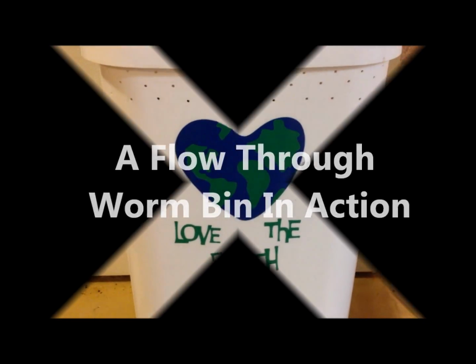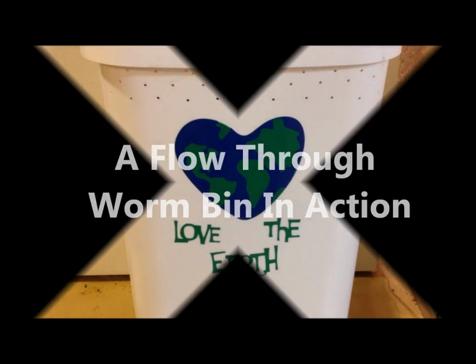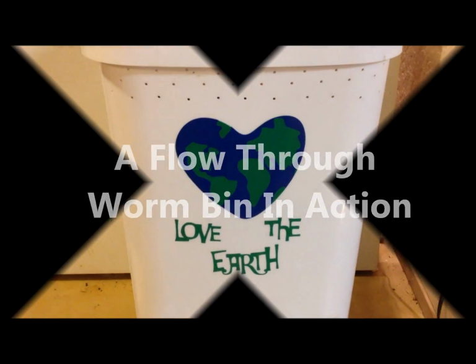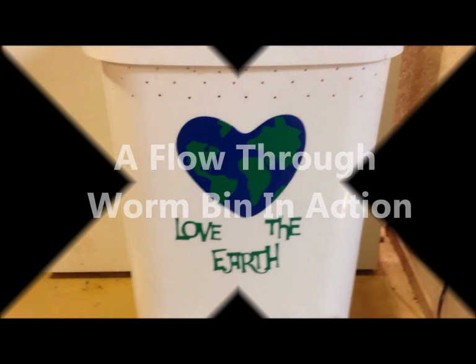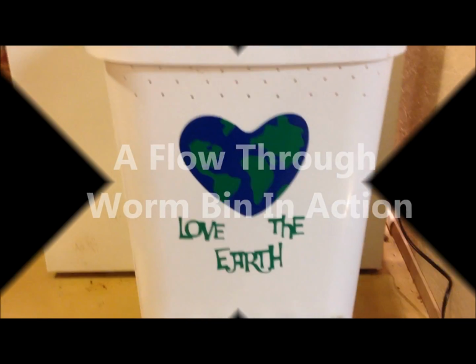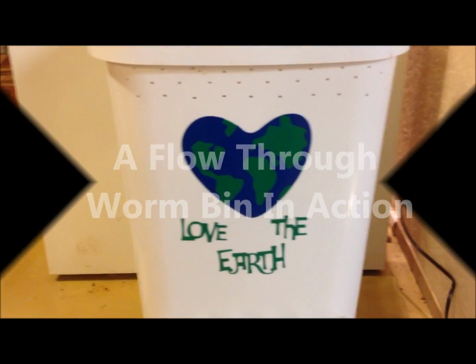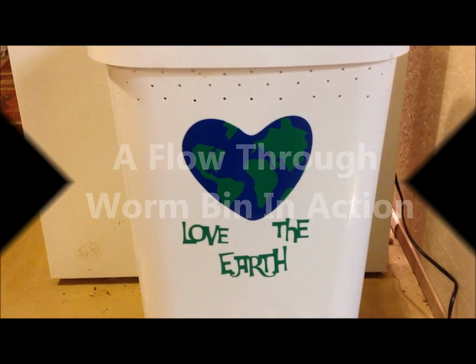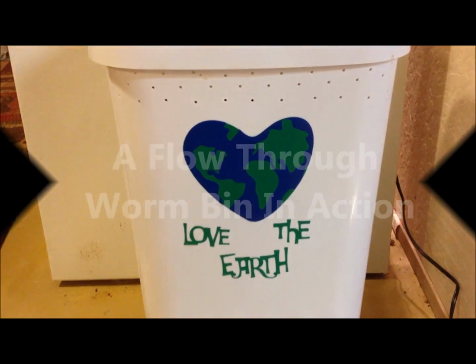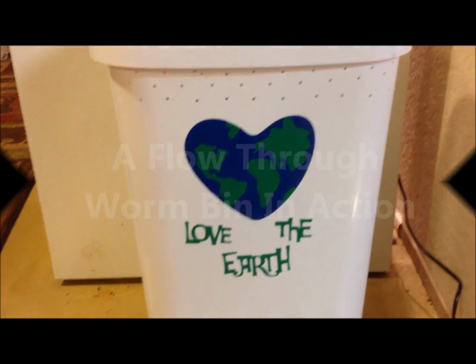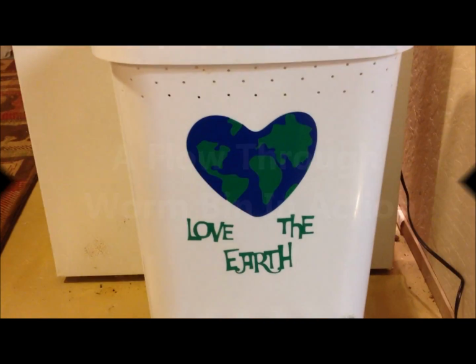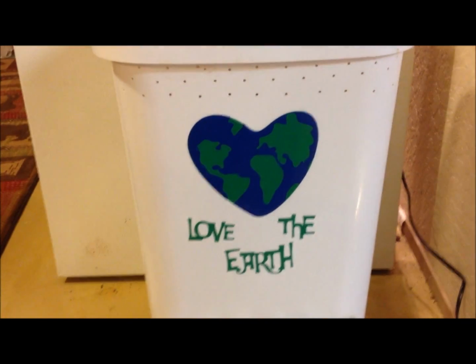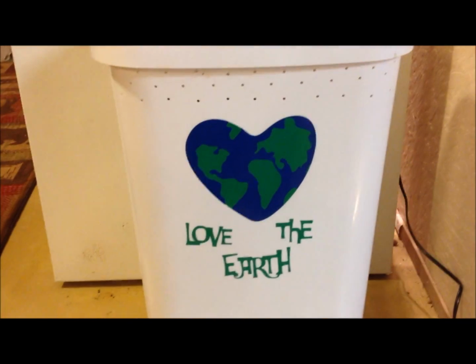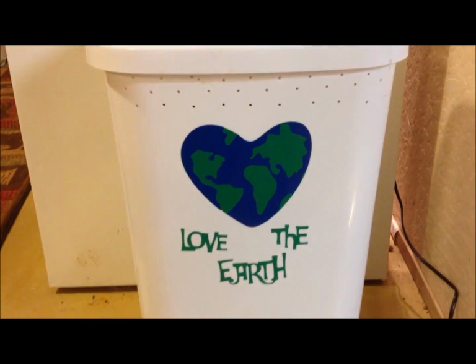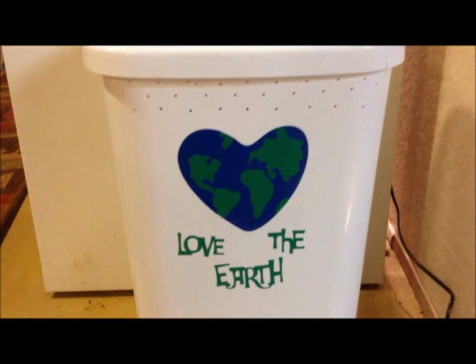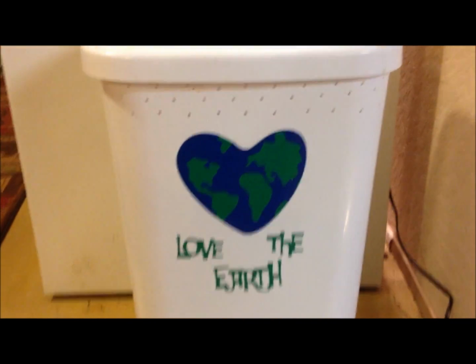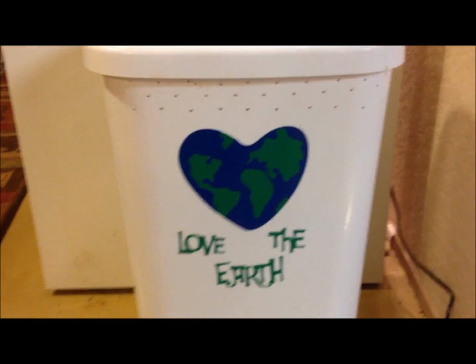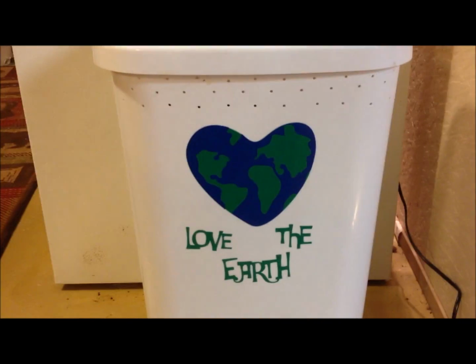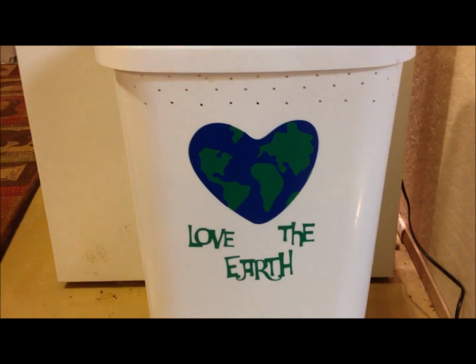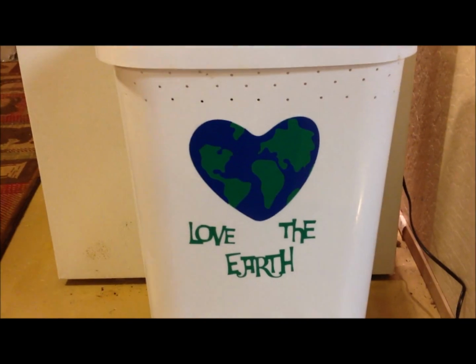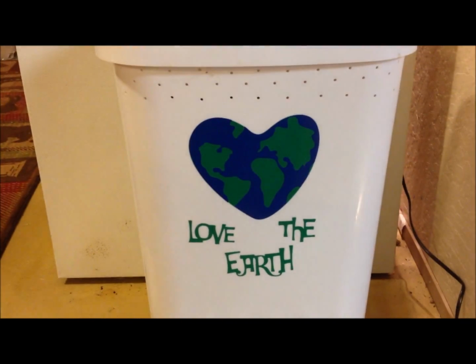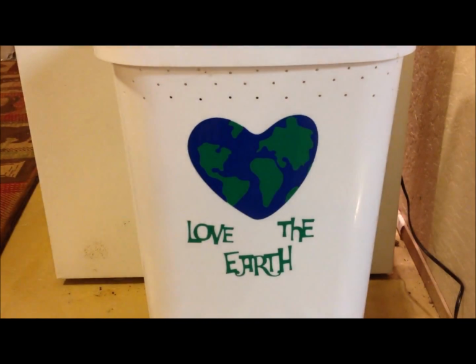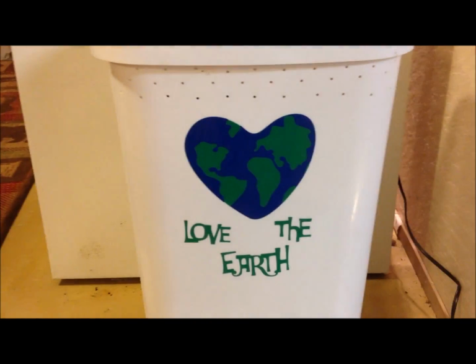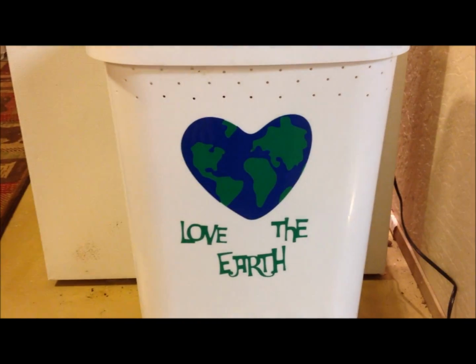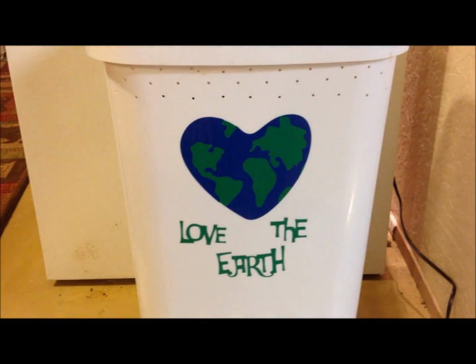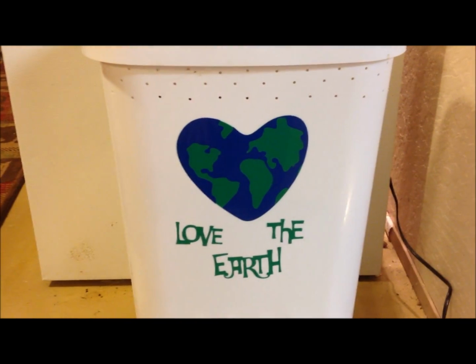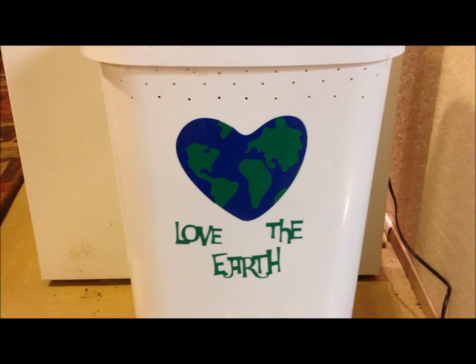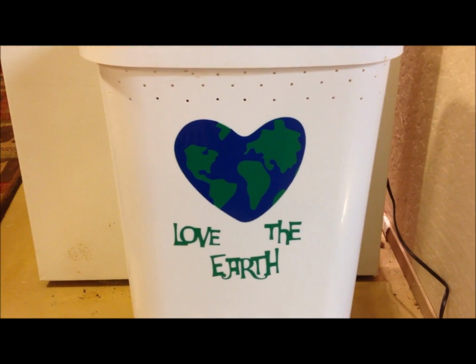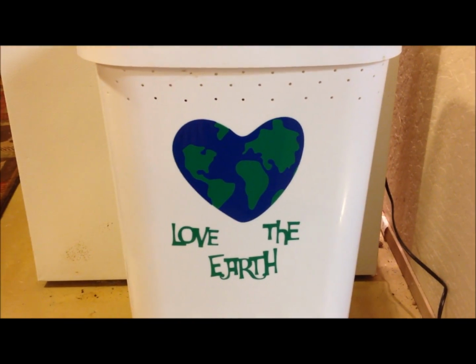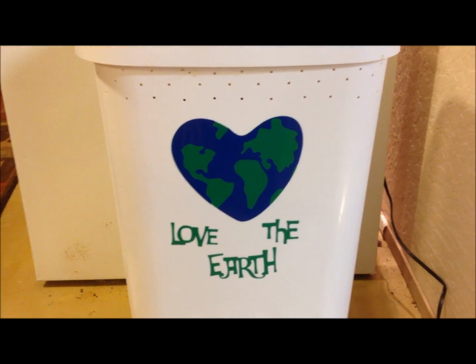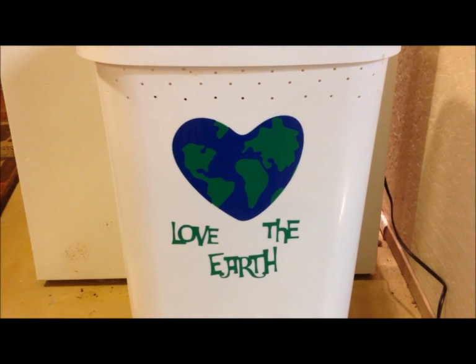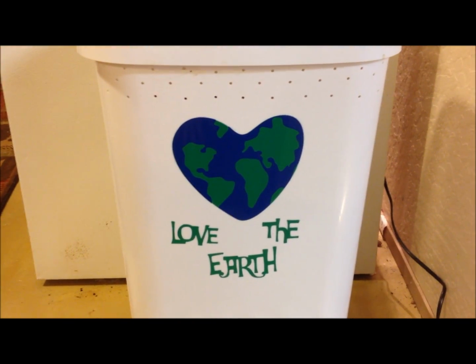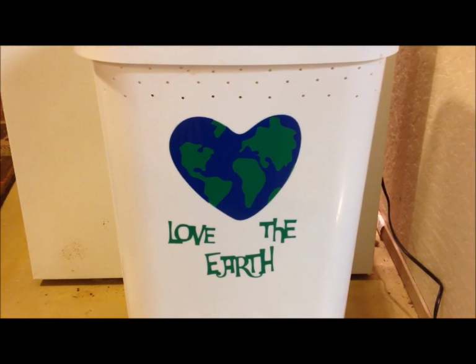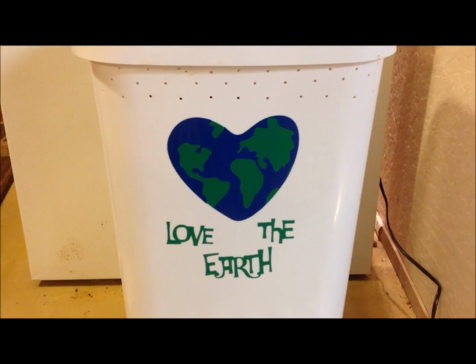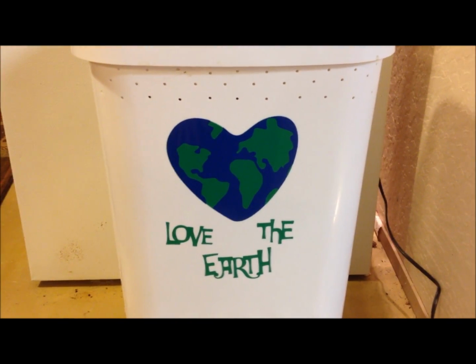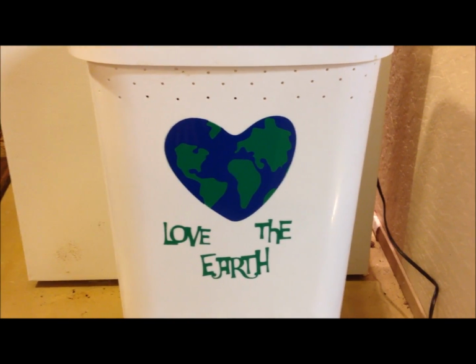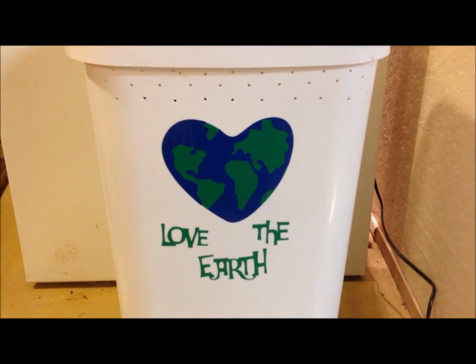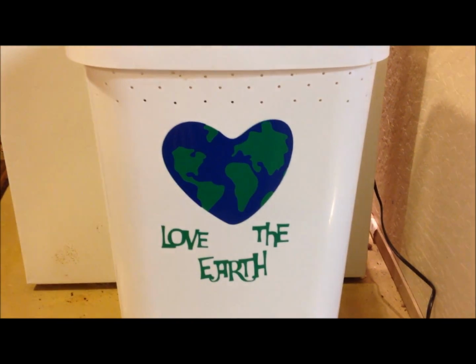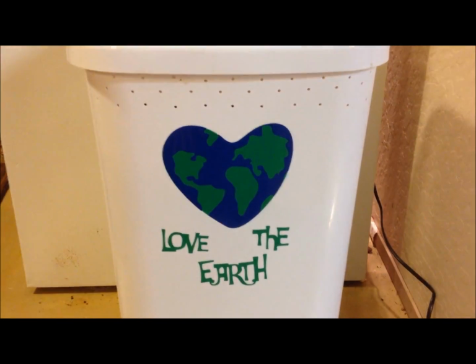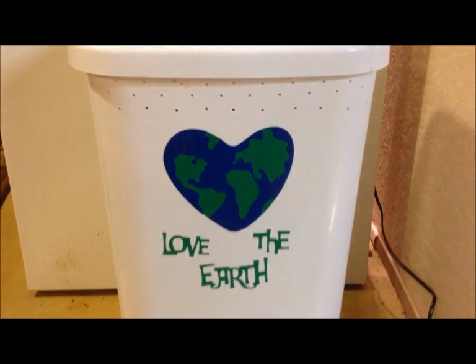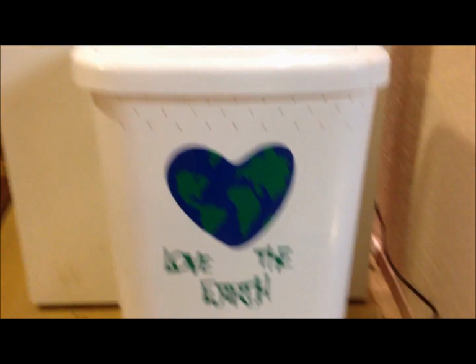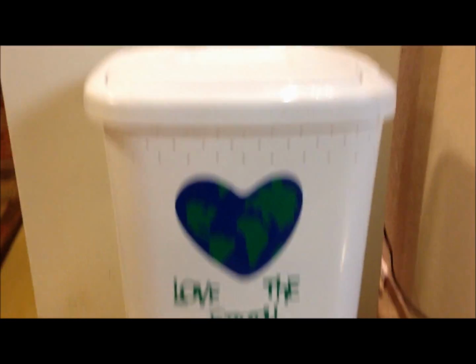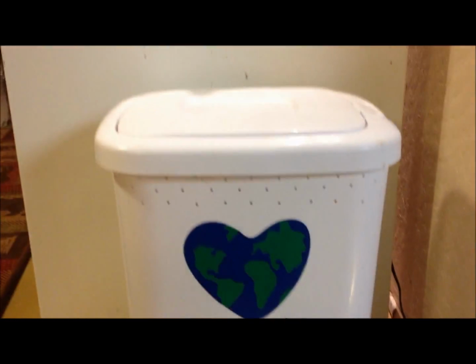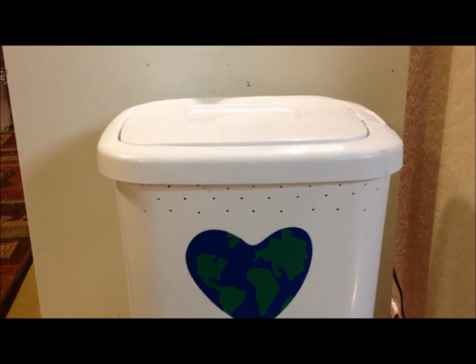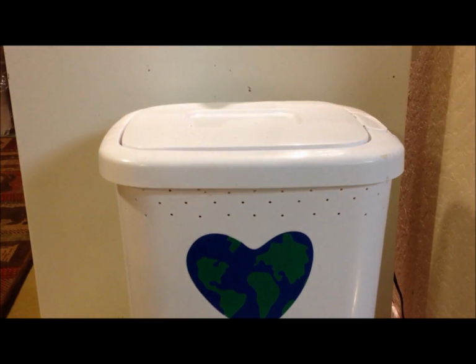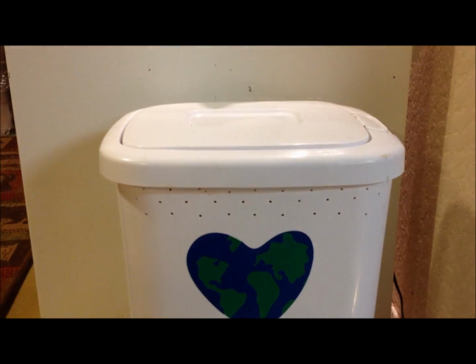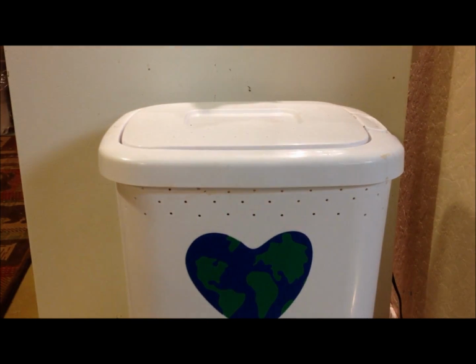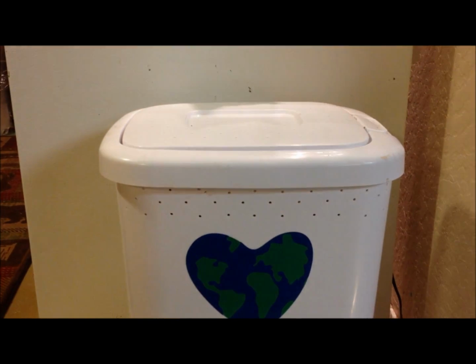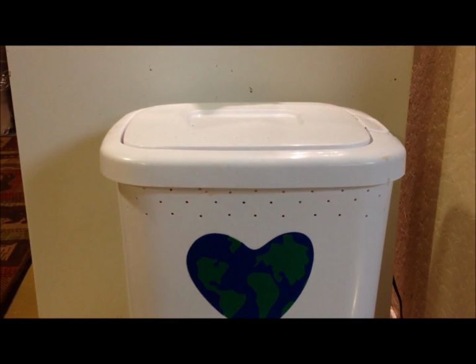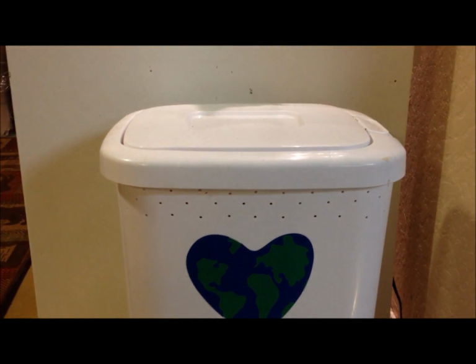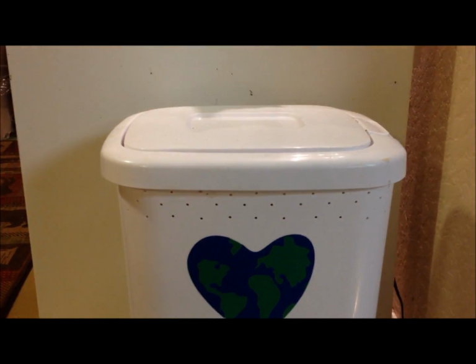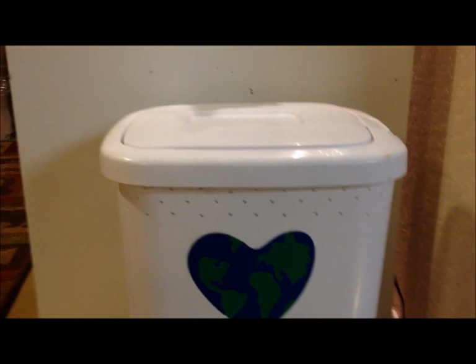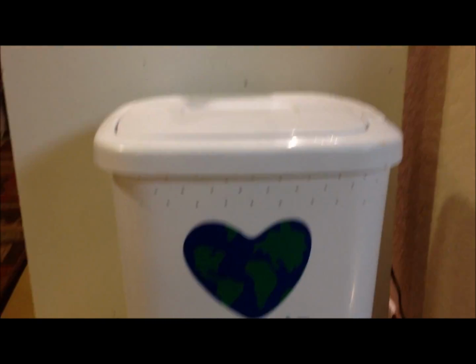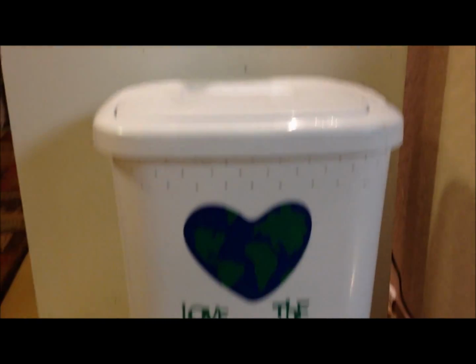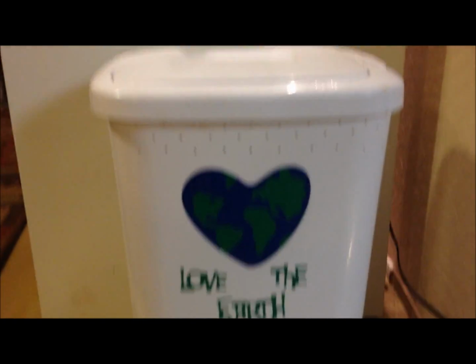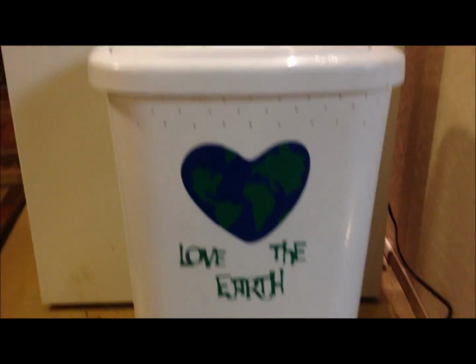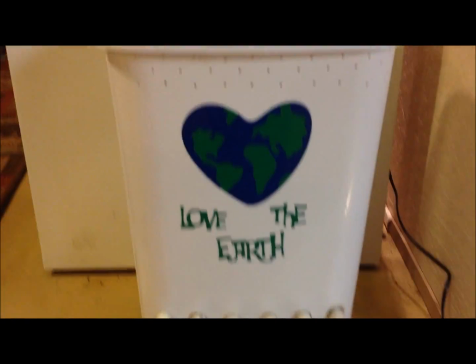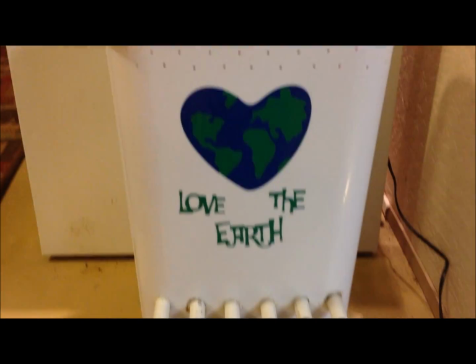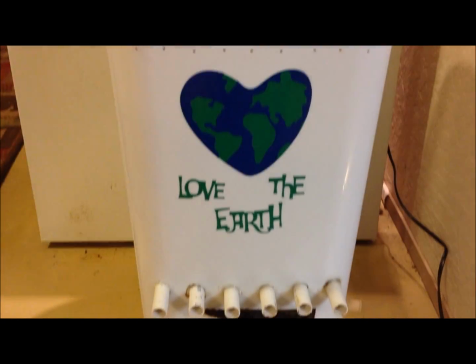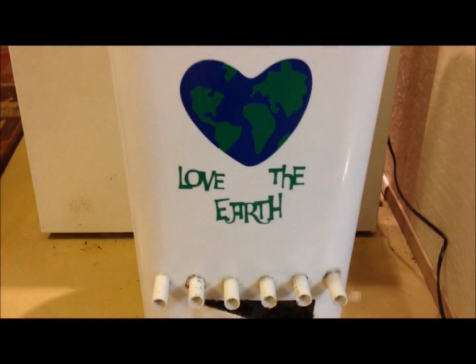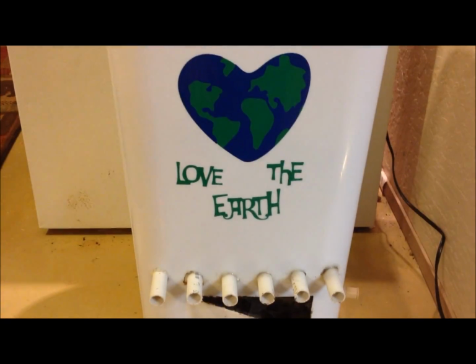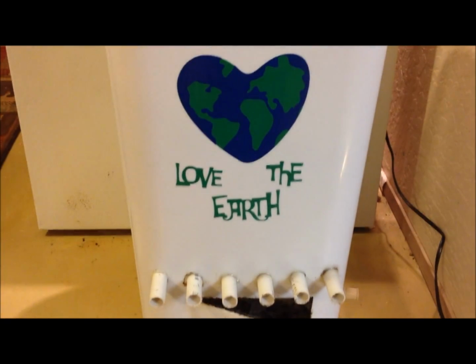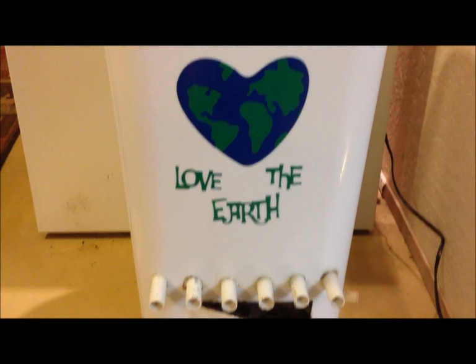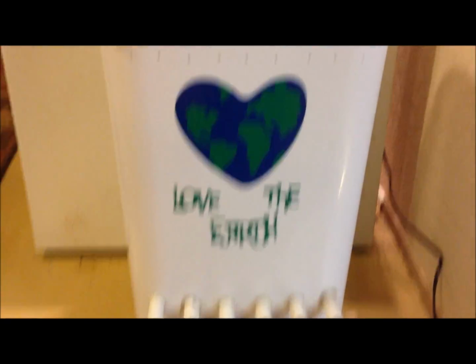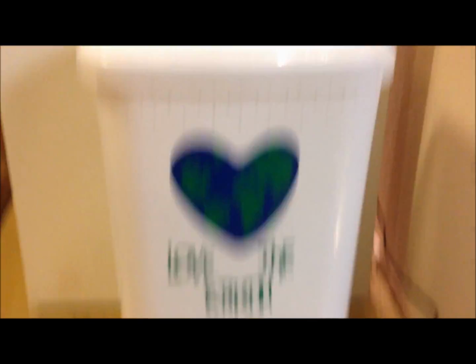Hi, this is Sandy from Wormsandstuff.com, and I want to show you in a video how my flow-through bin works.